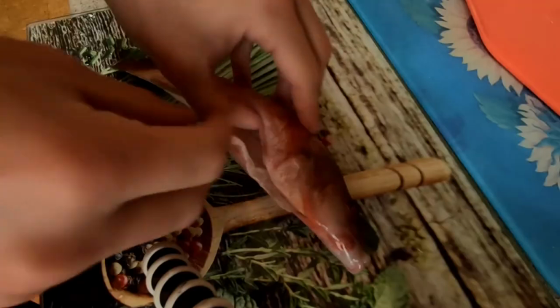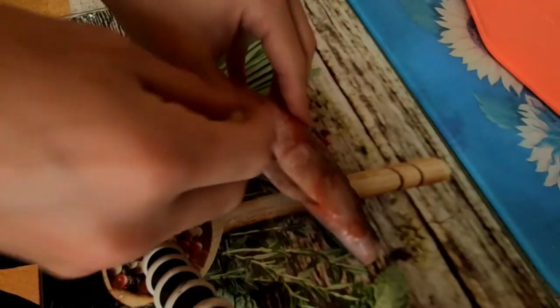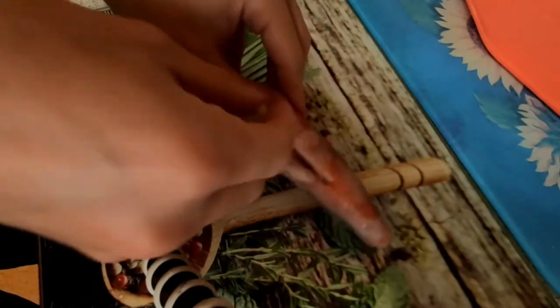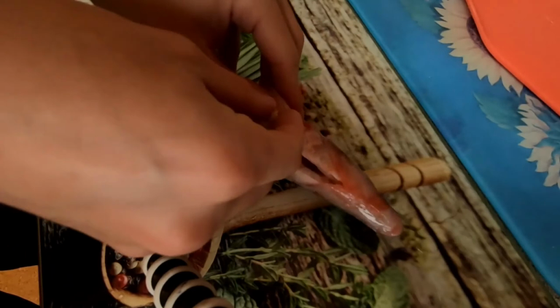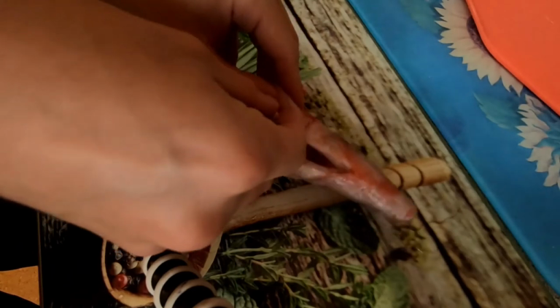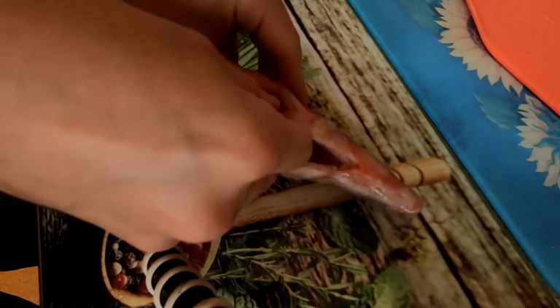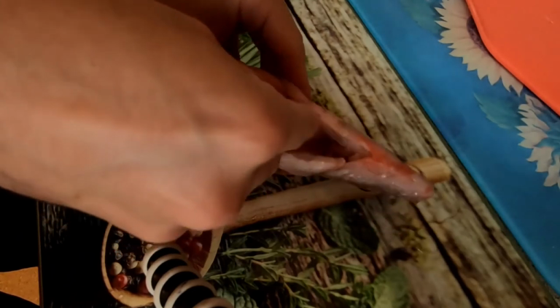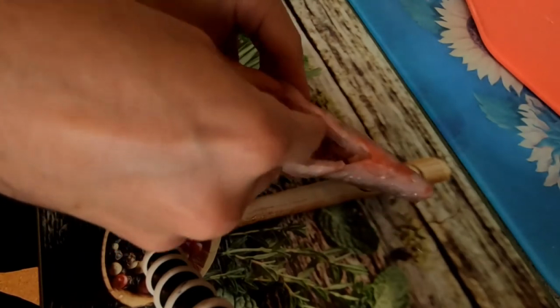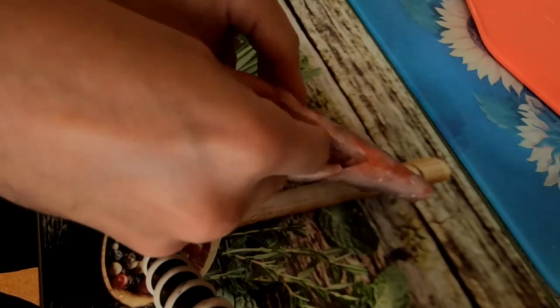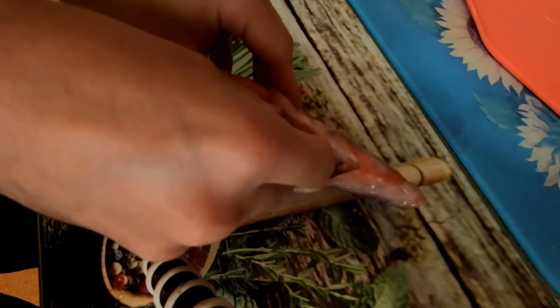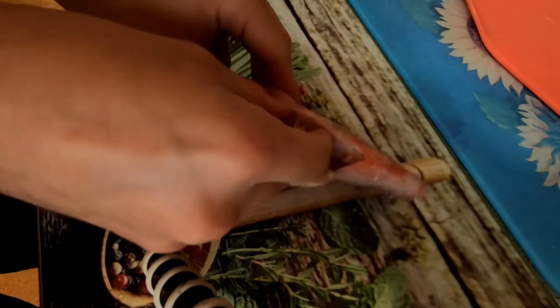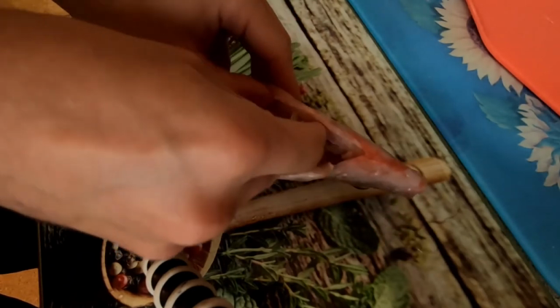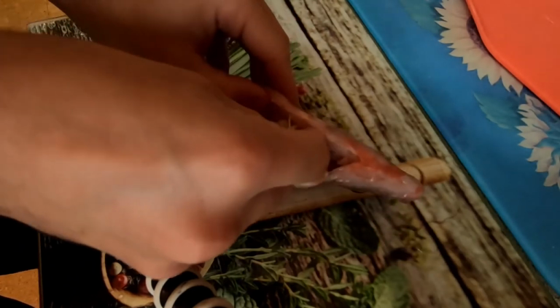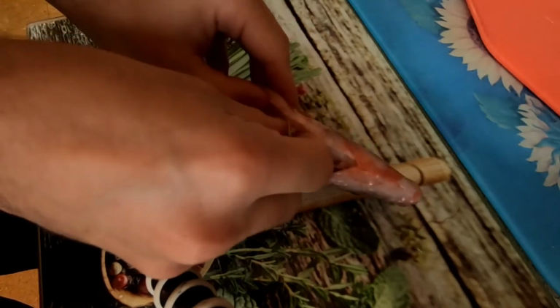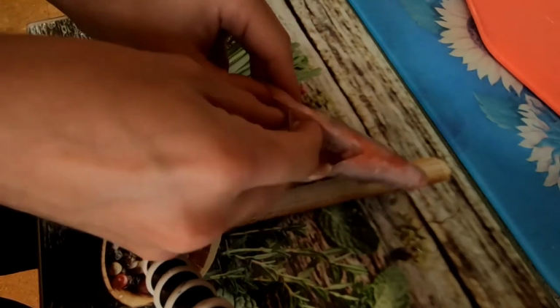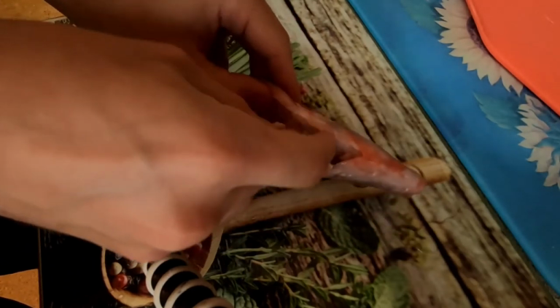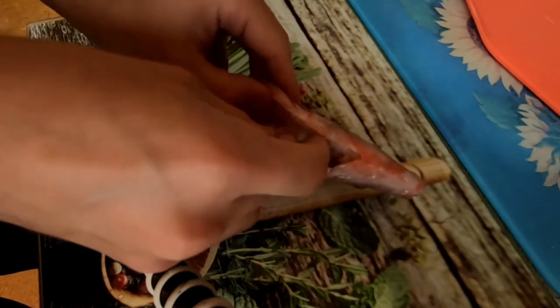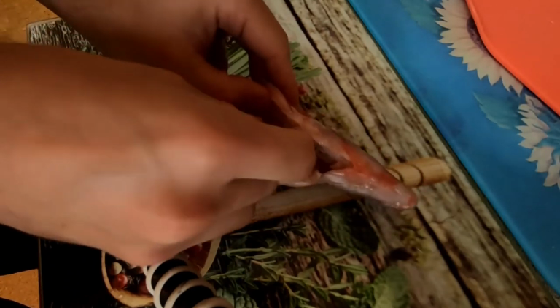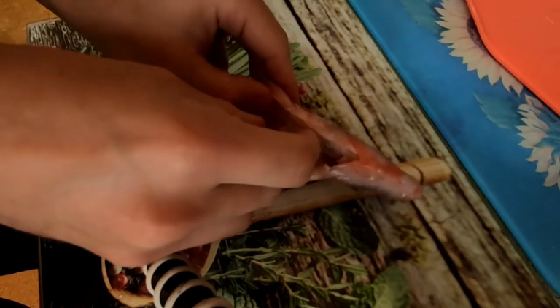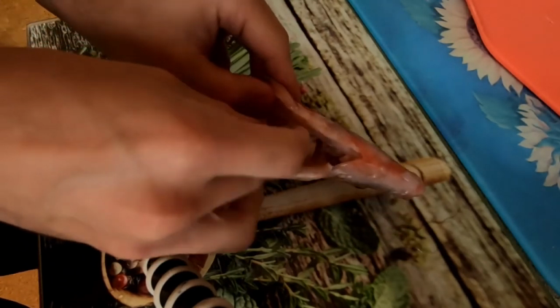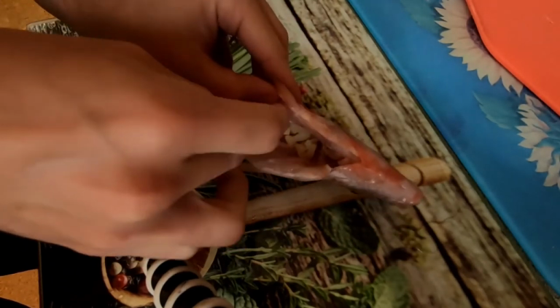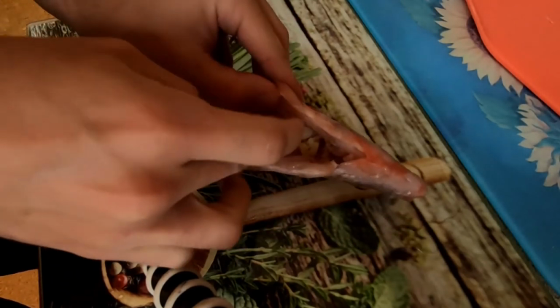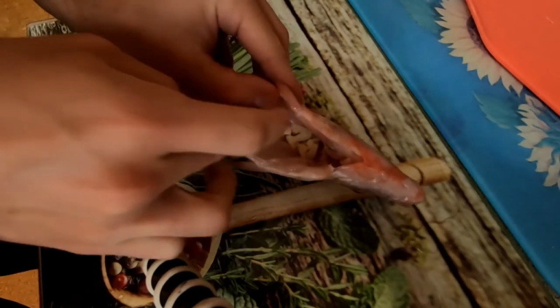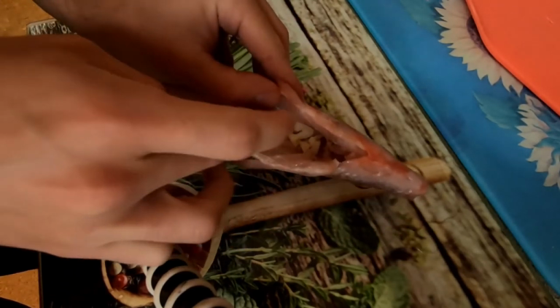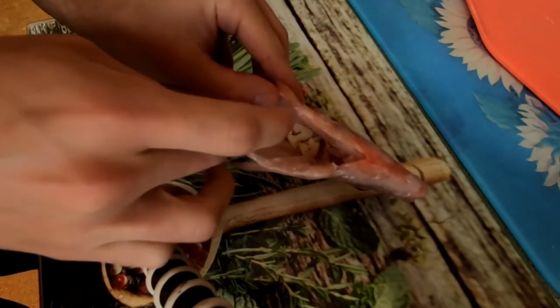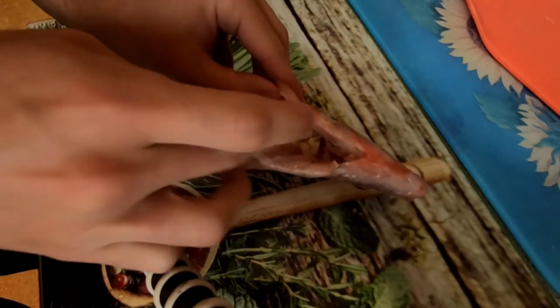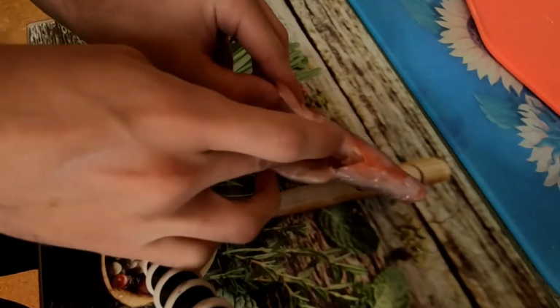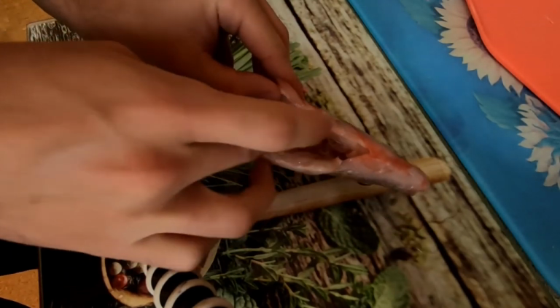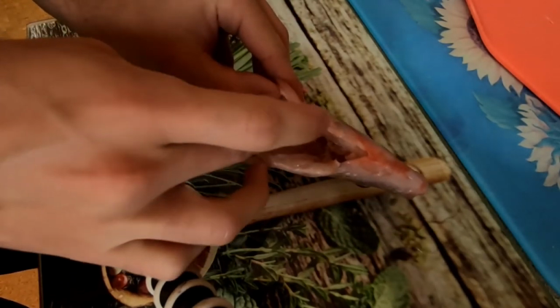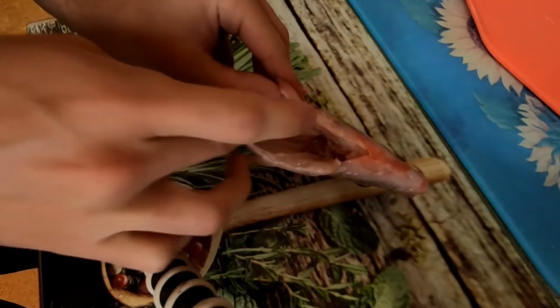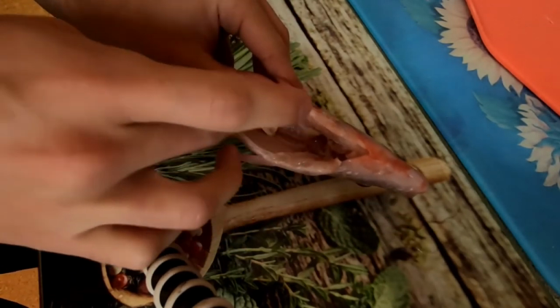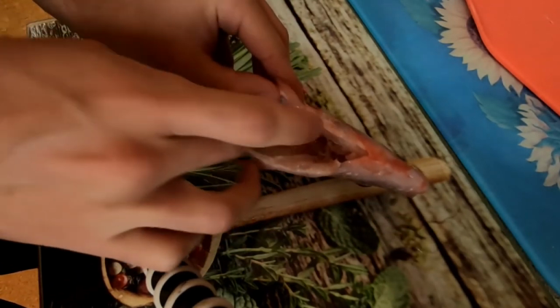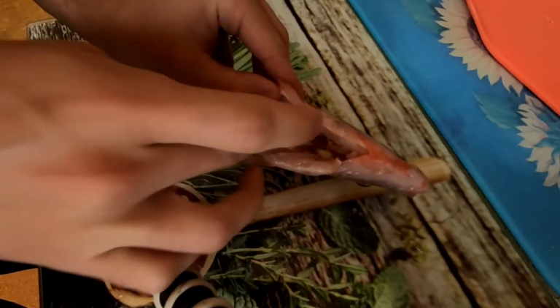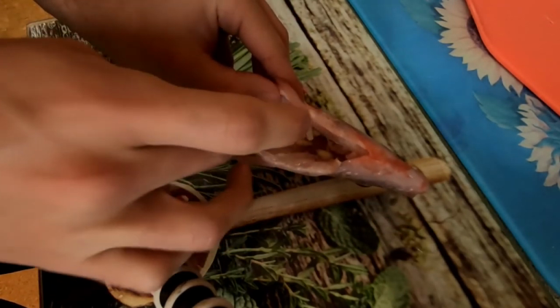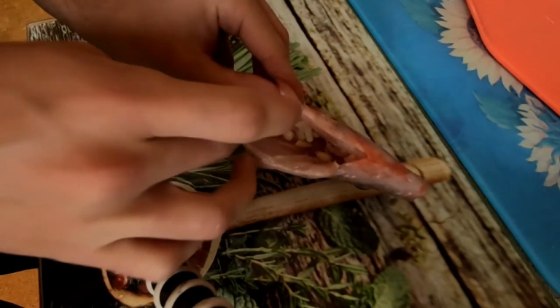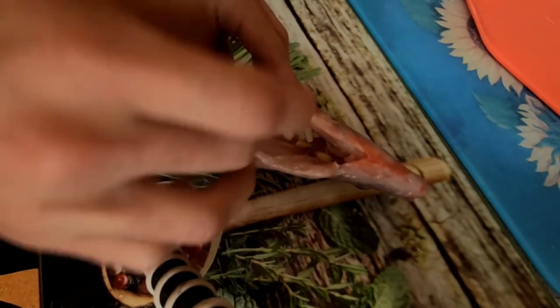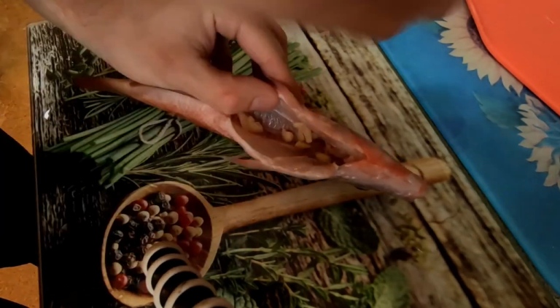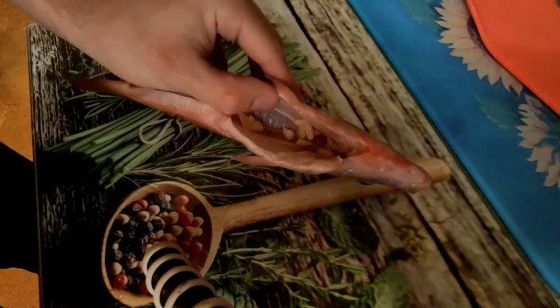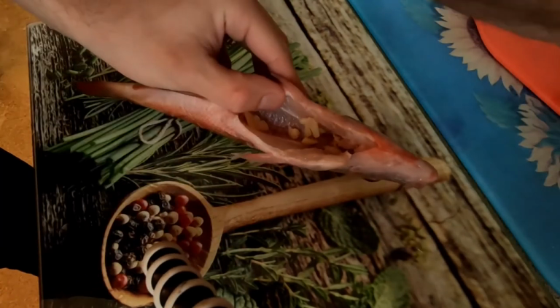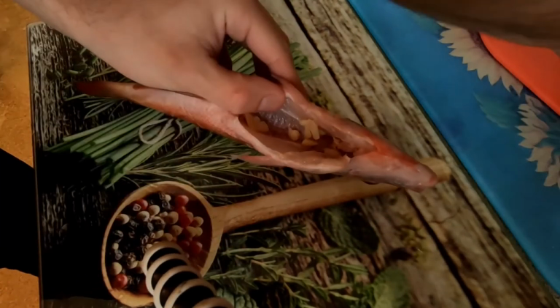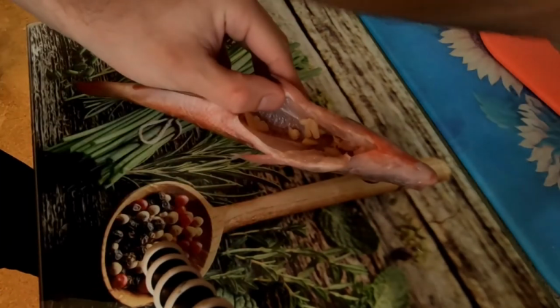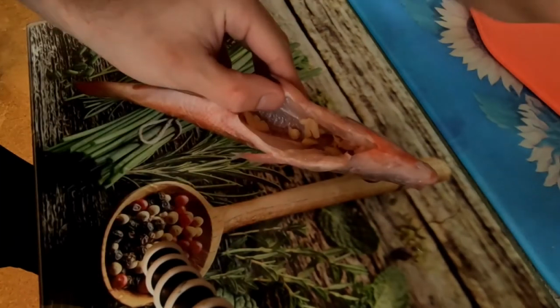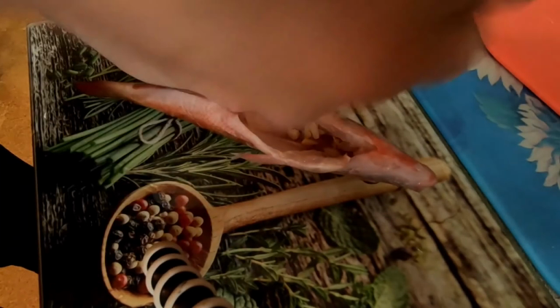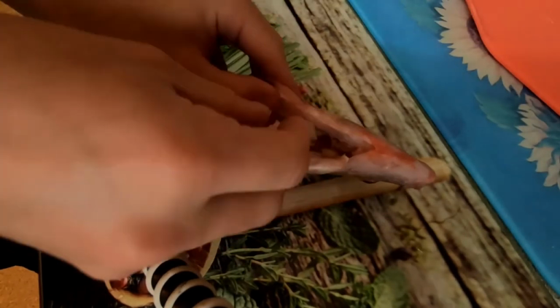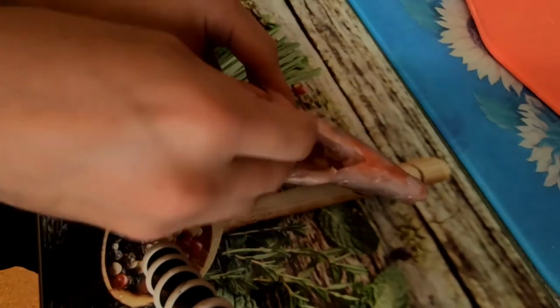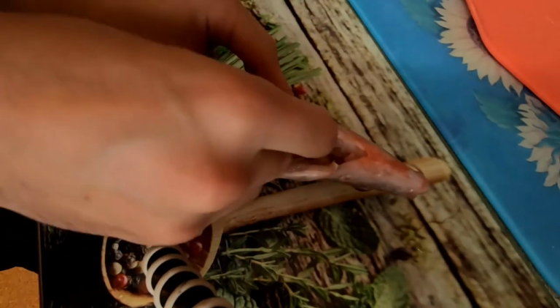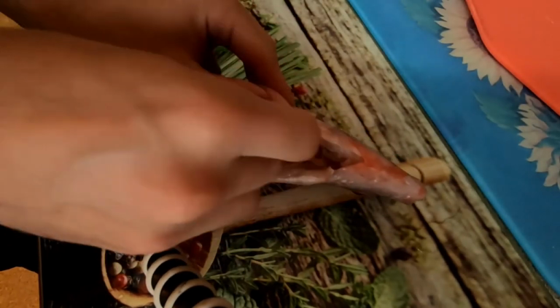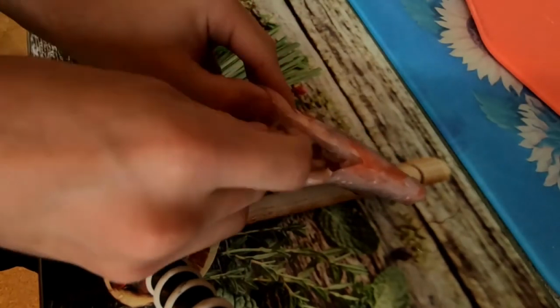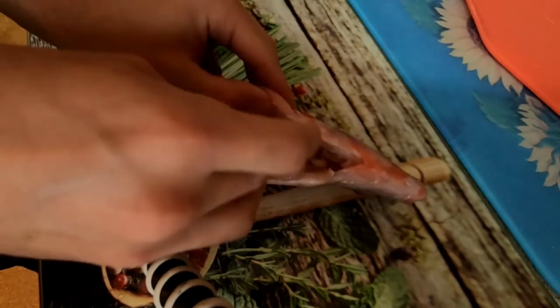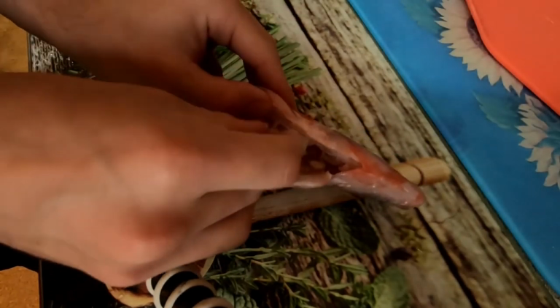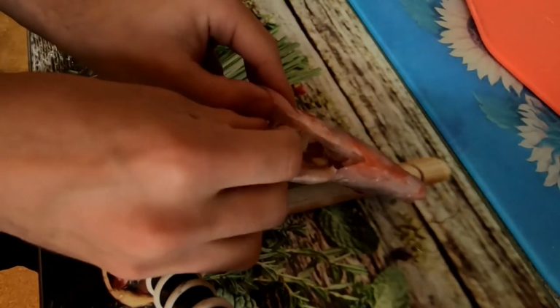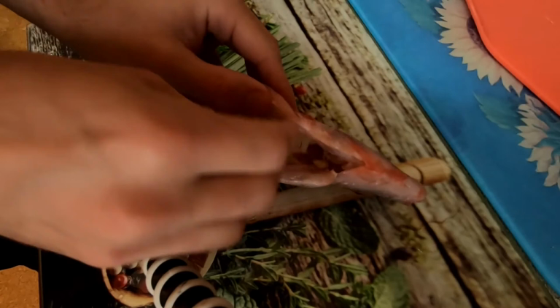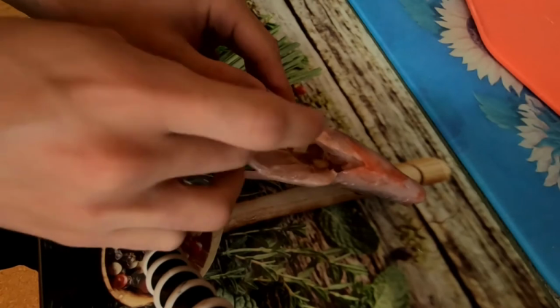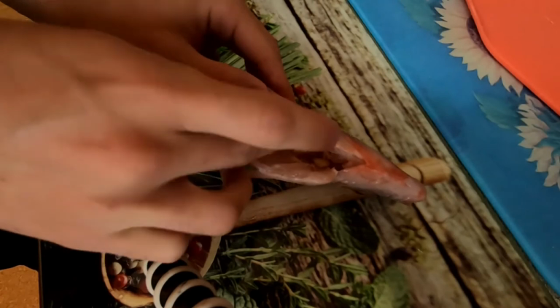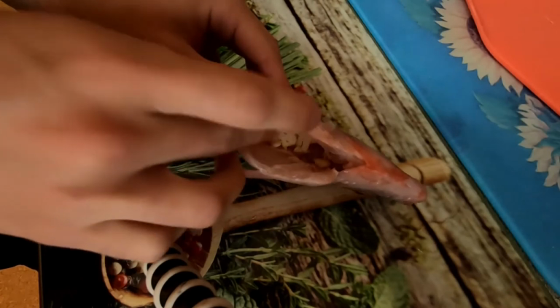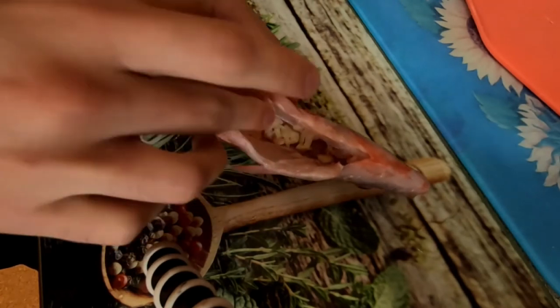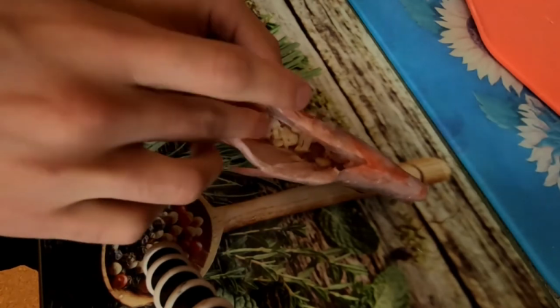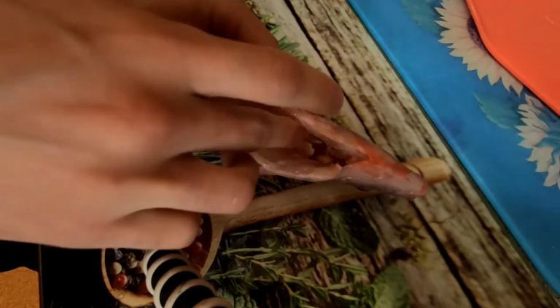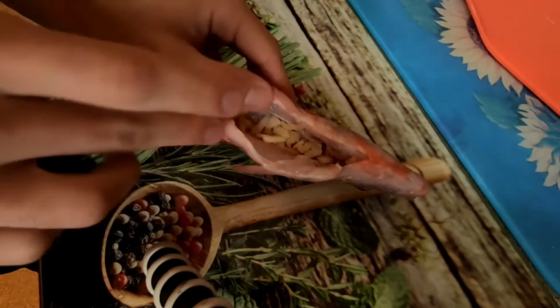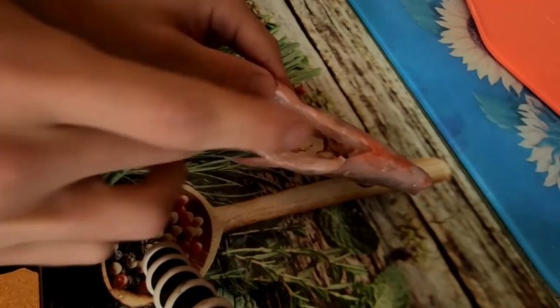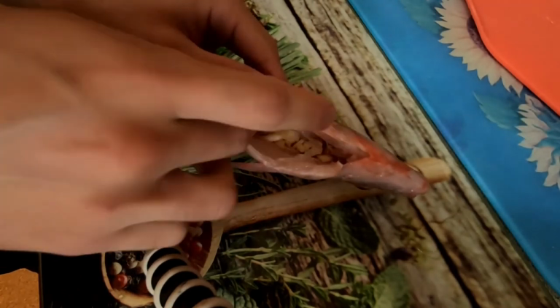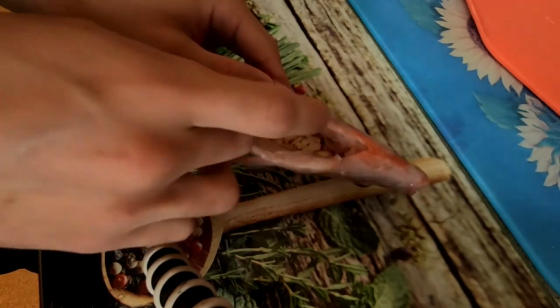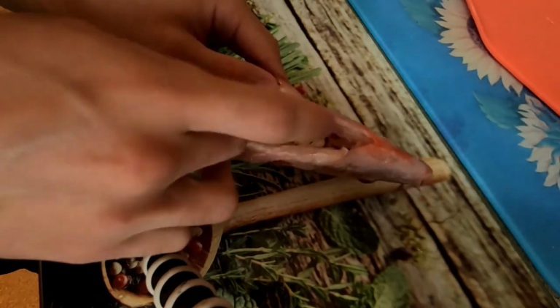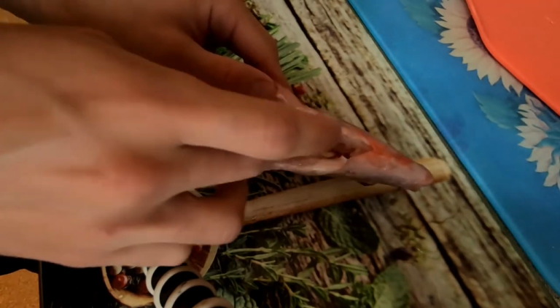Stuff the inside of the fish with some garlic, and then fill all the scores you've made with garlic as well.